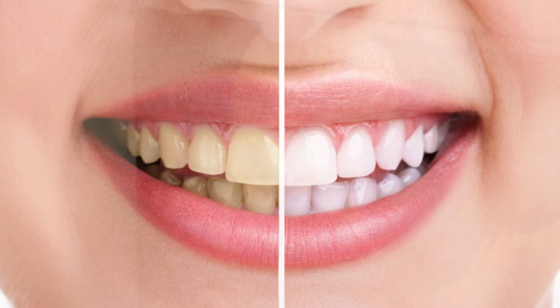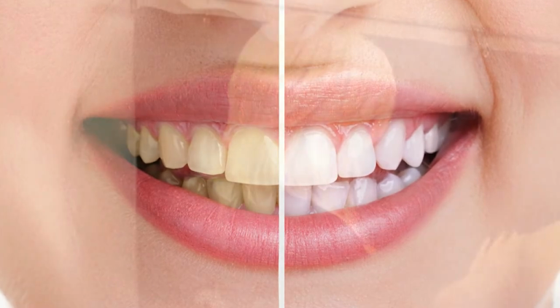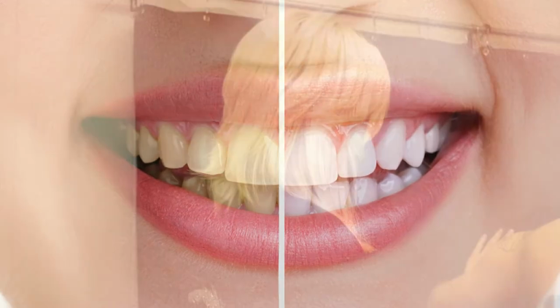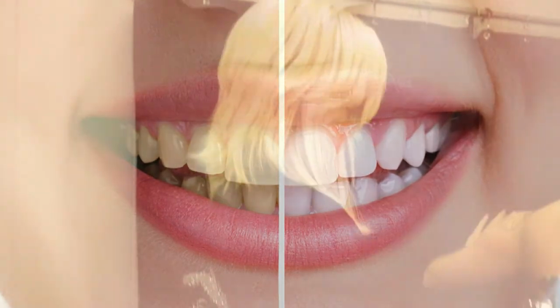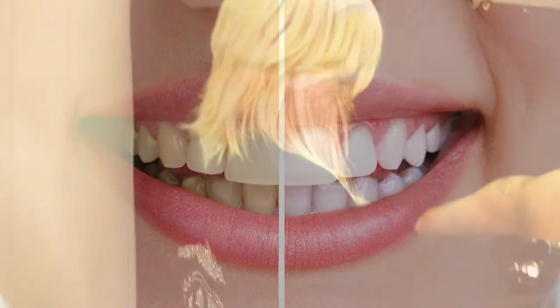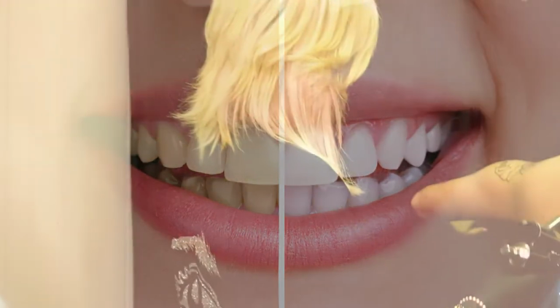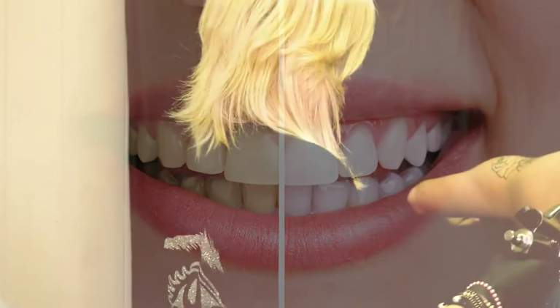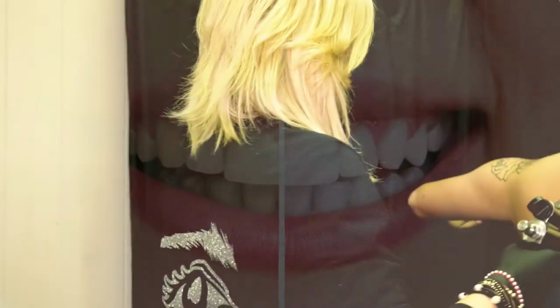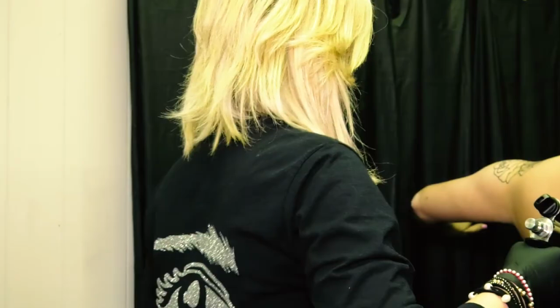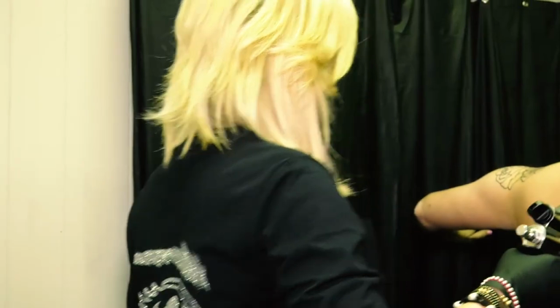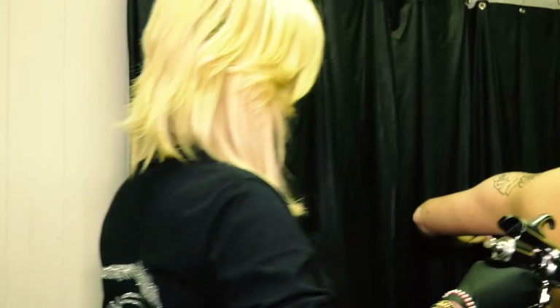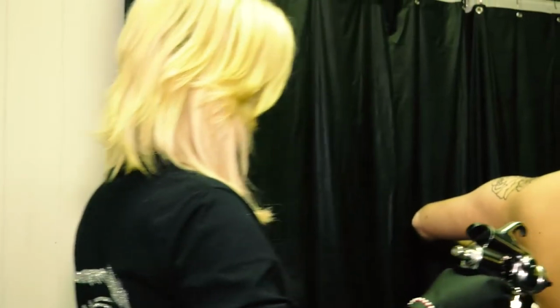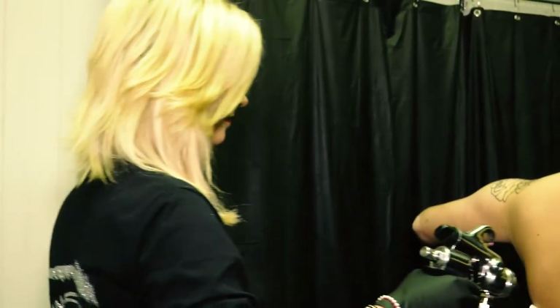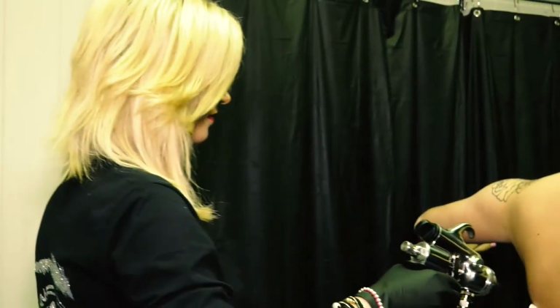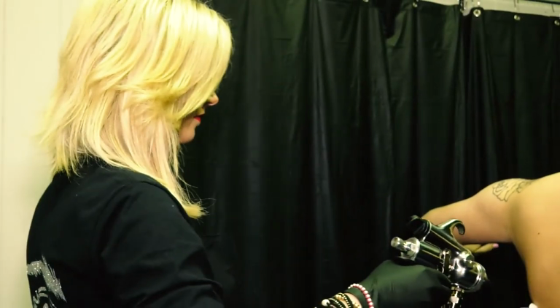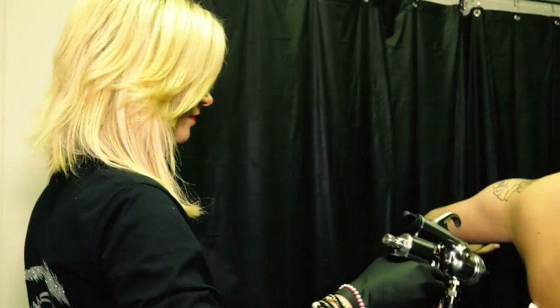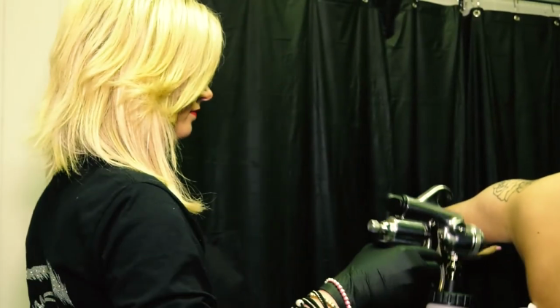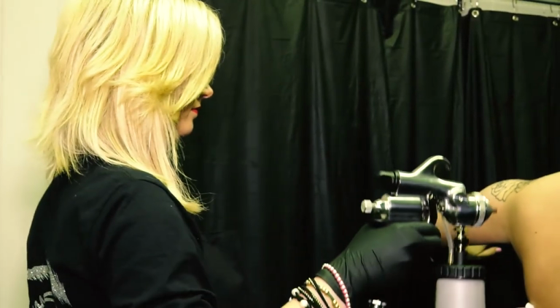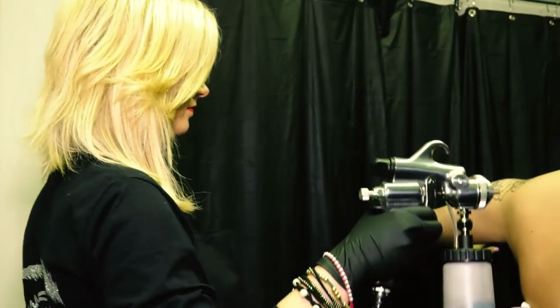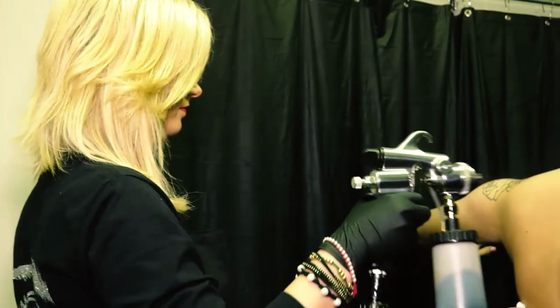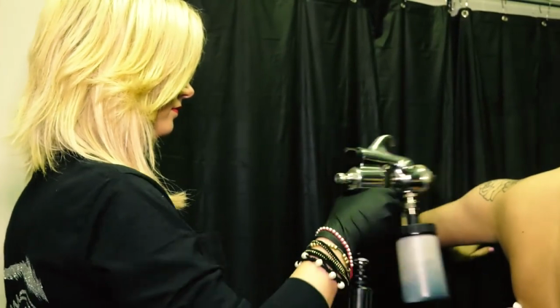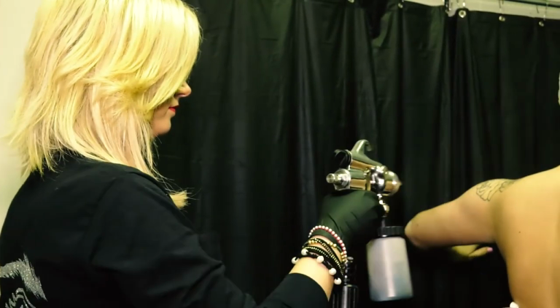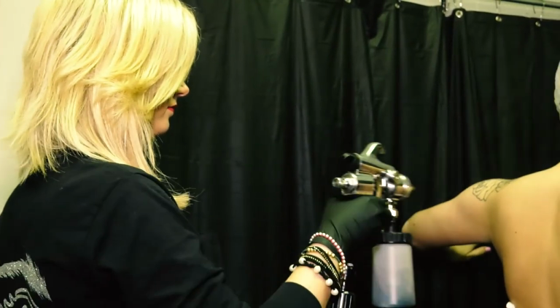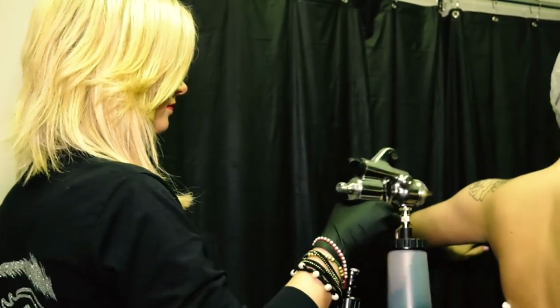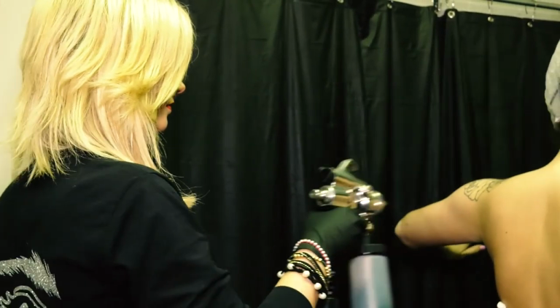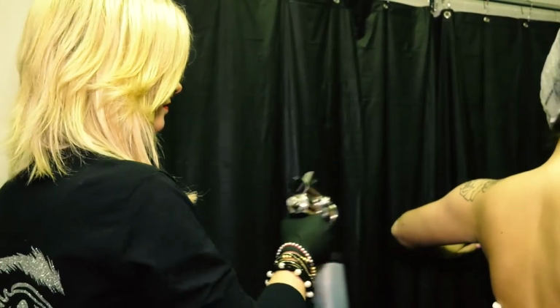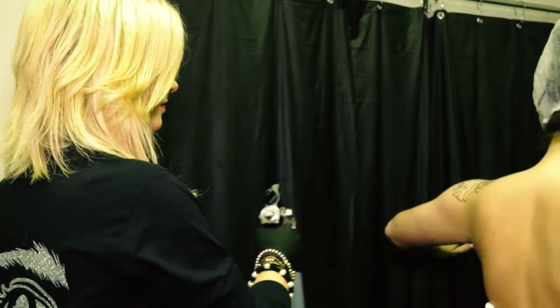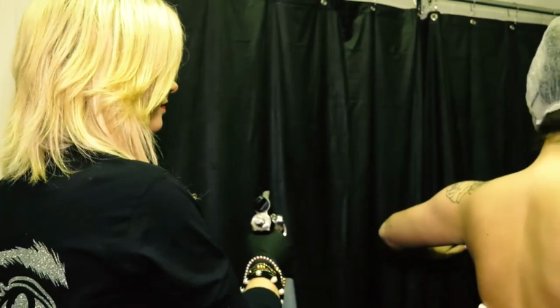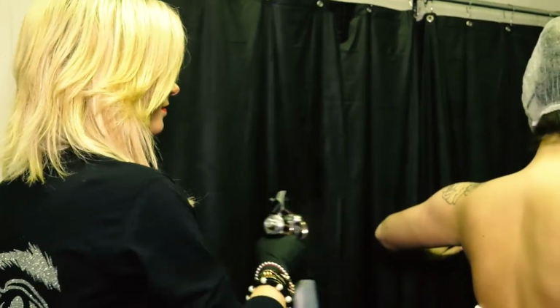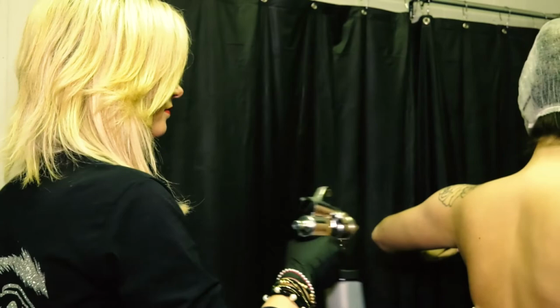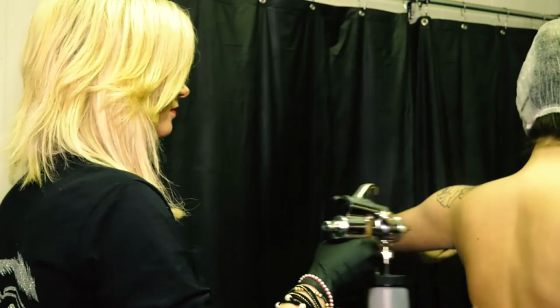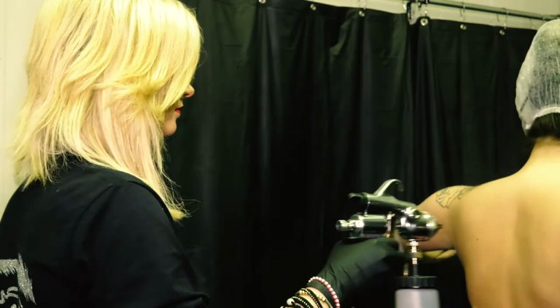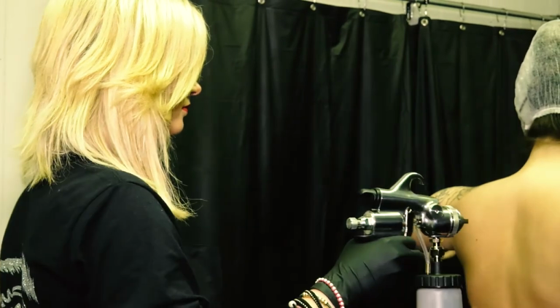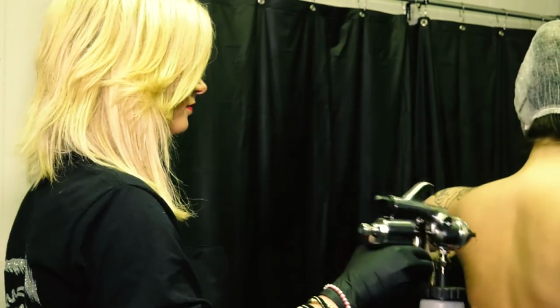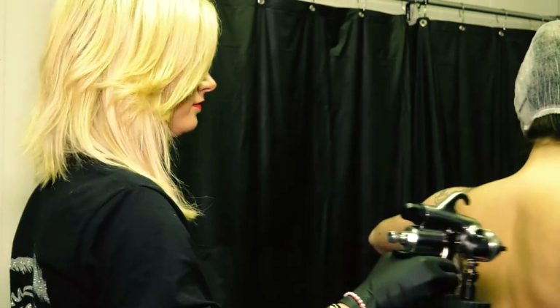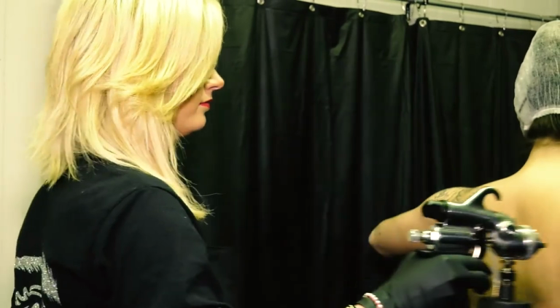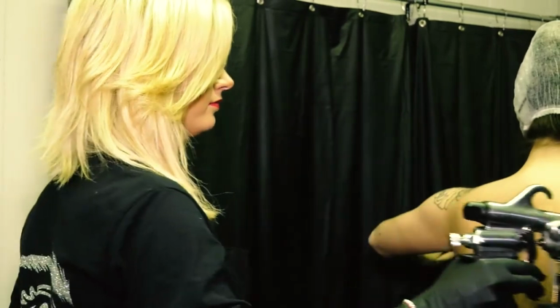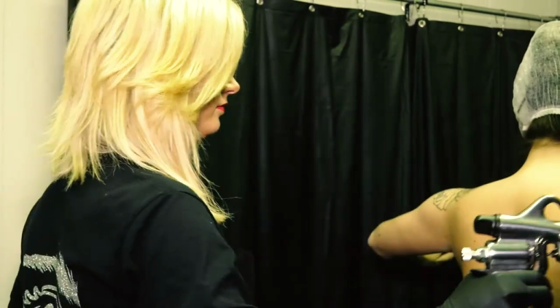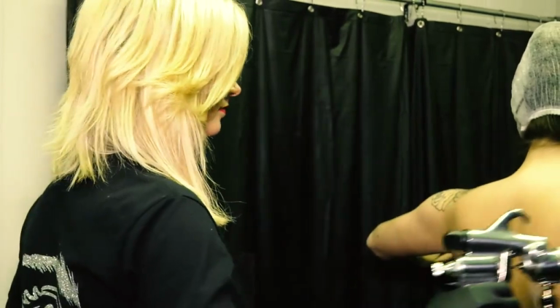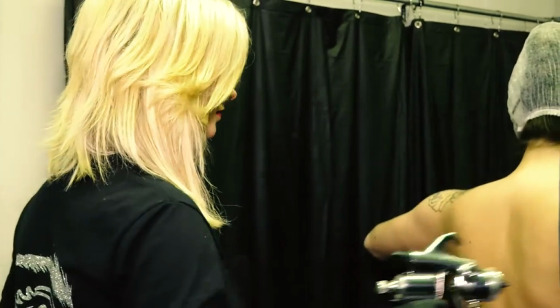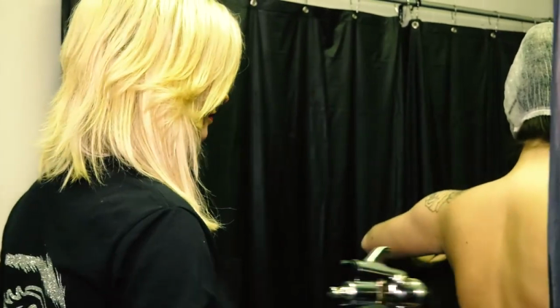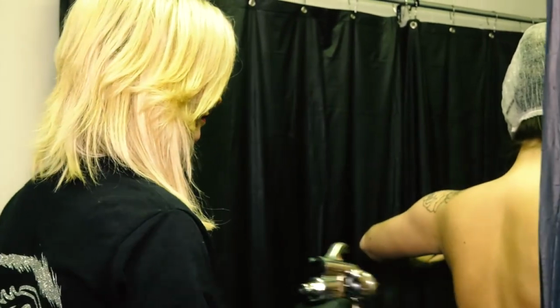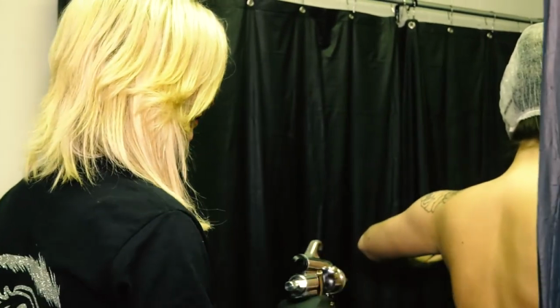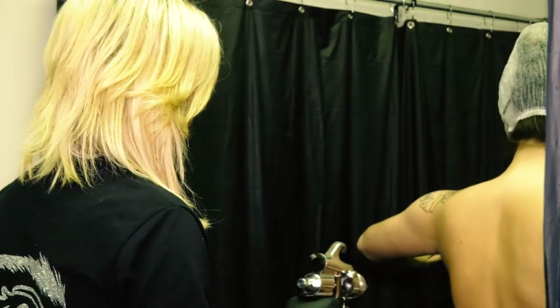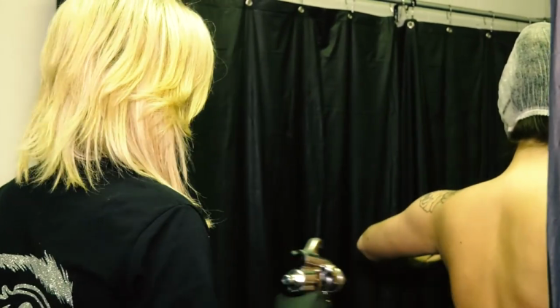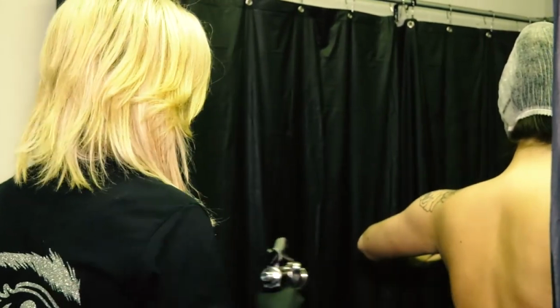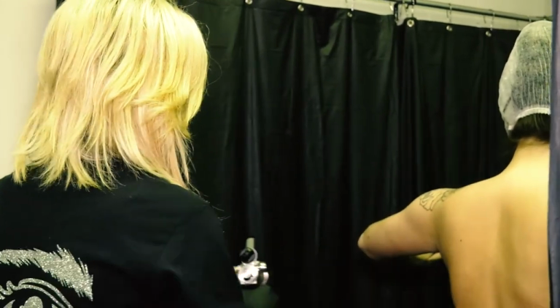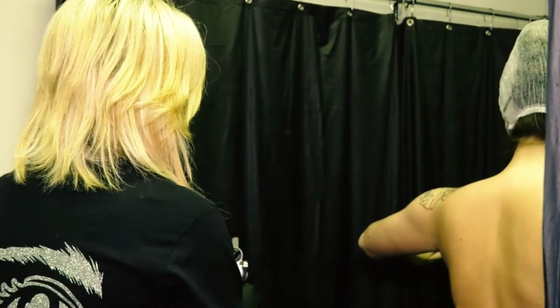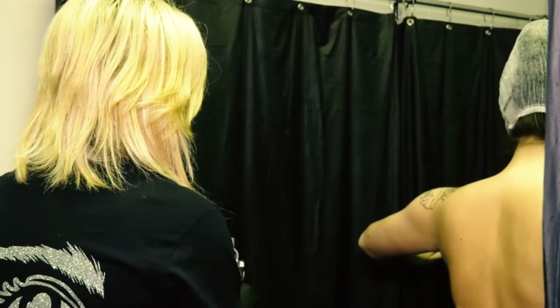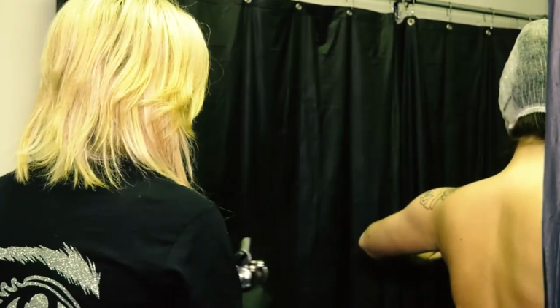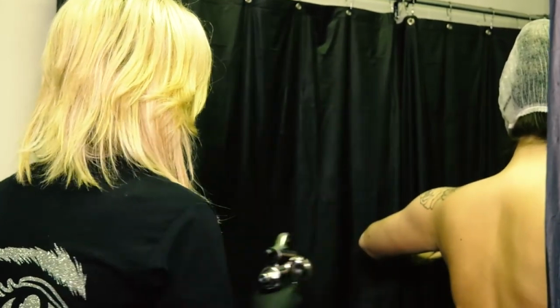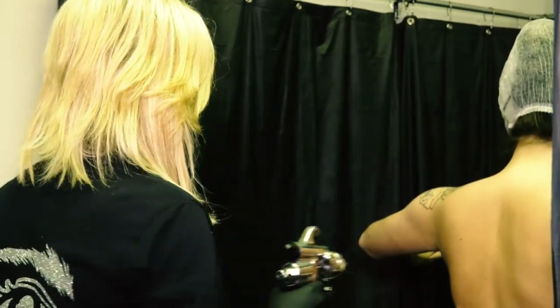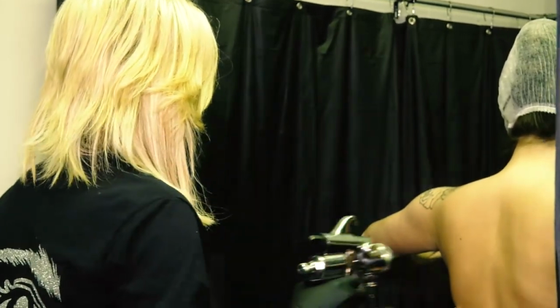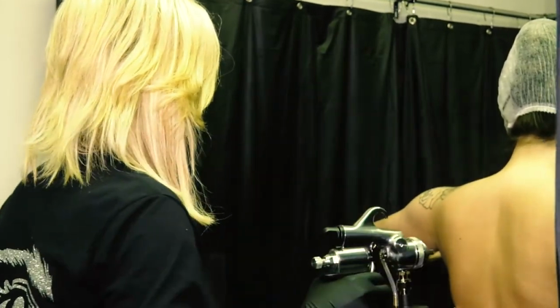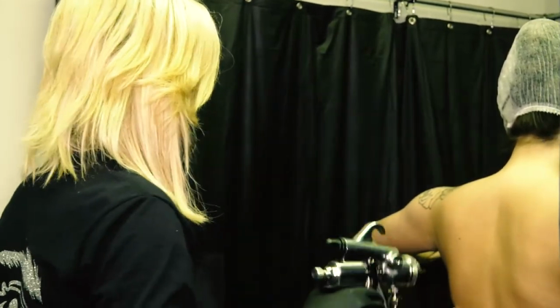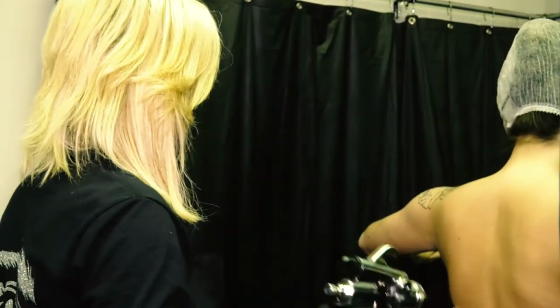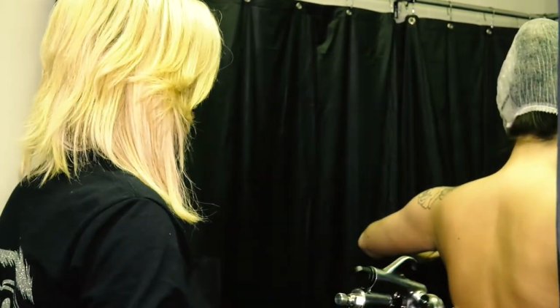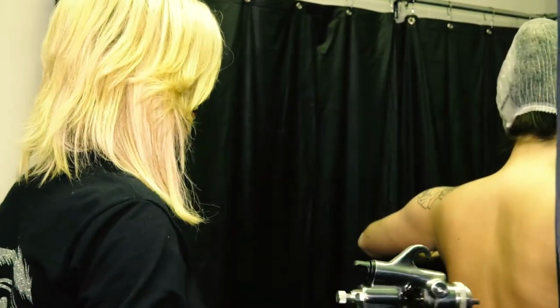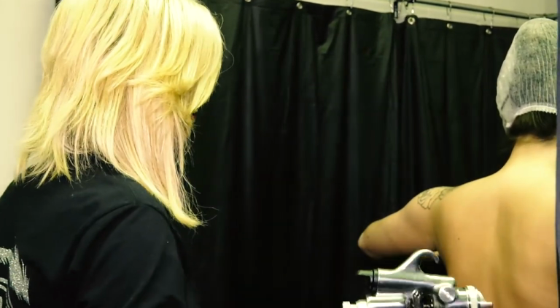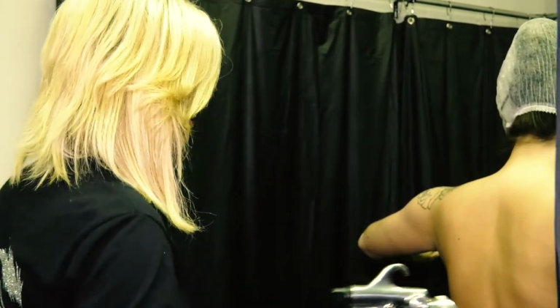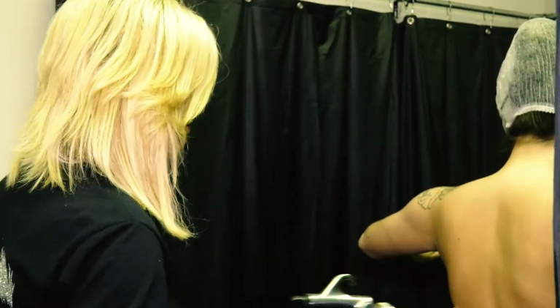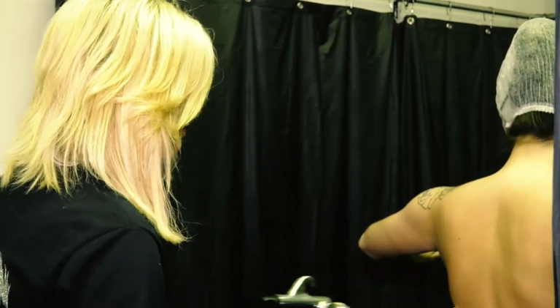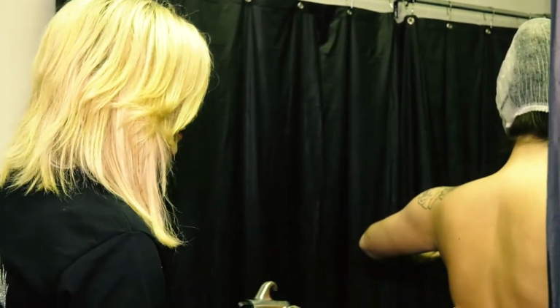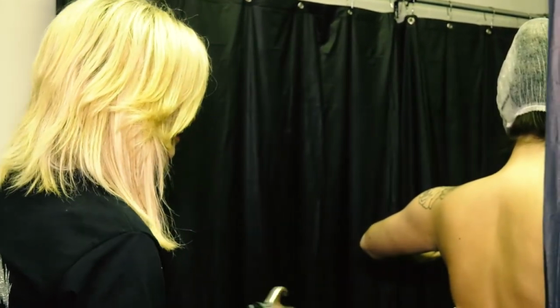We also offer sunless tanning through Norvell Sunless Solutions, and it gives you that just-off-the-beach glow.